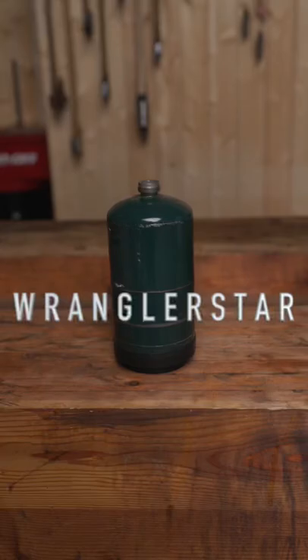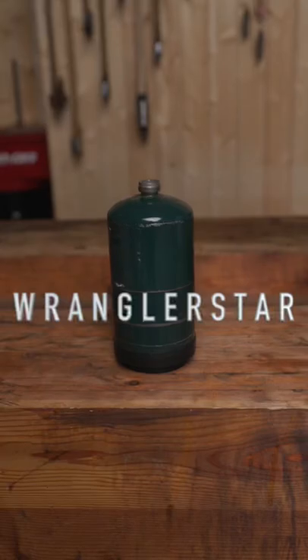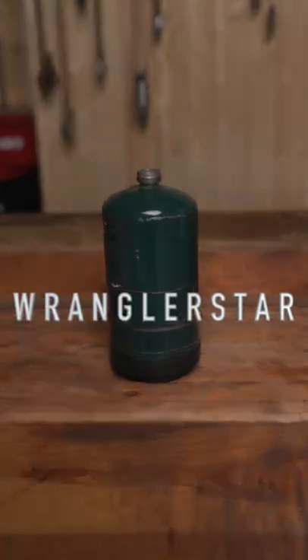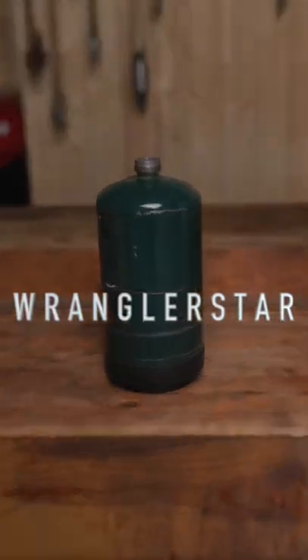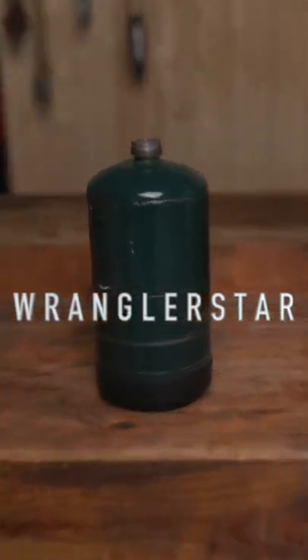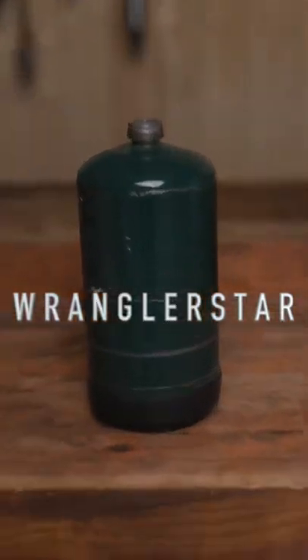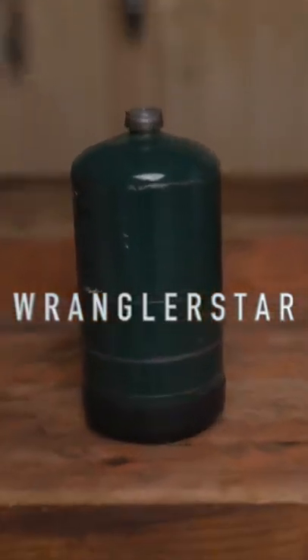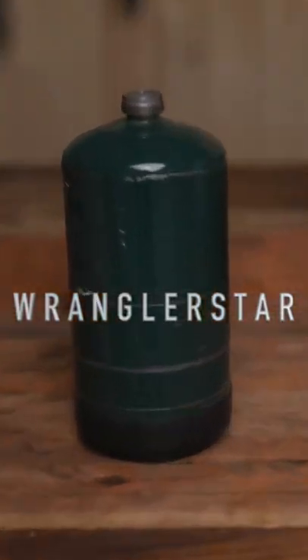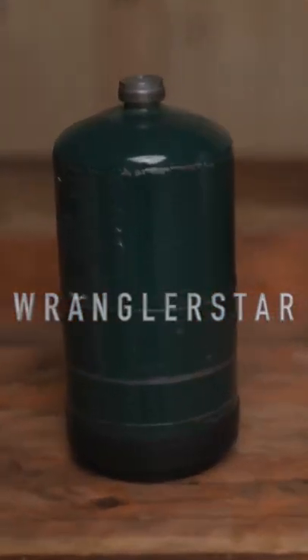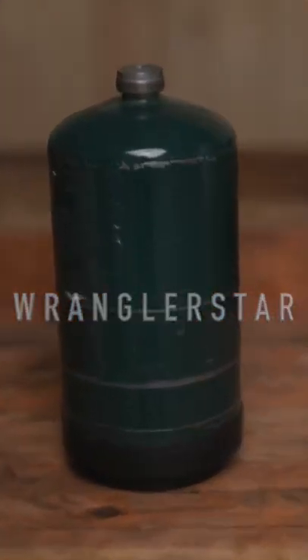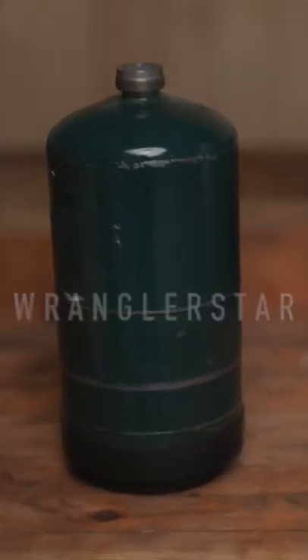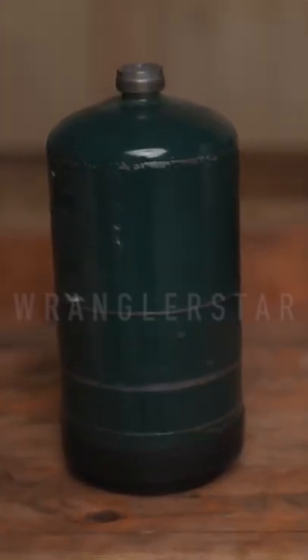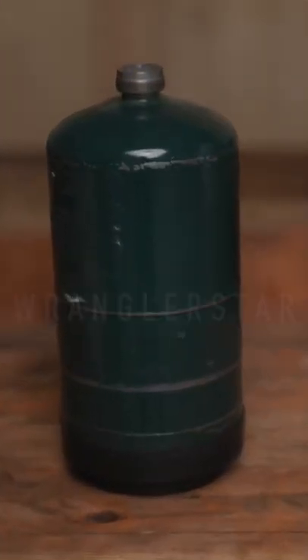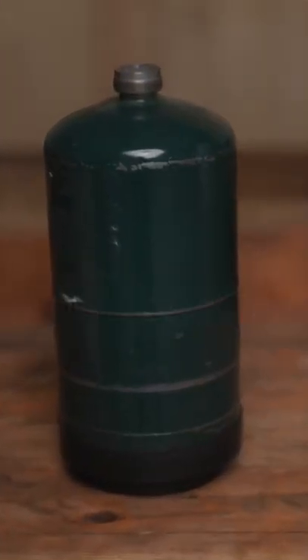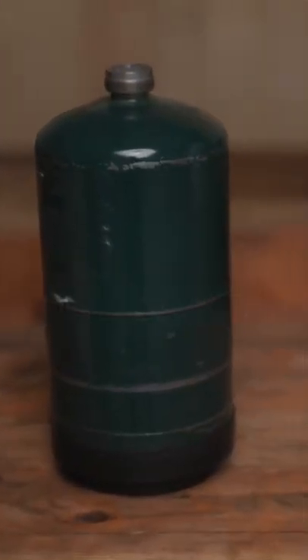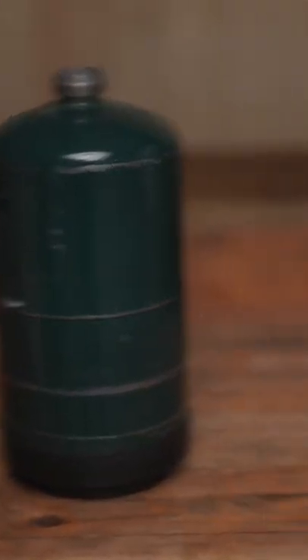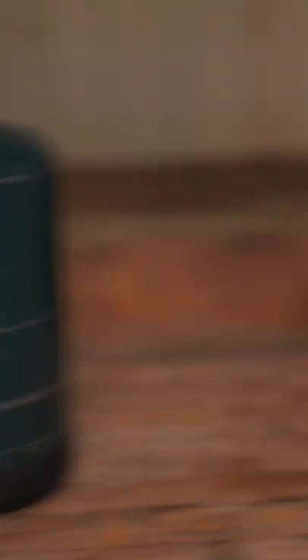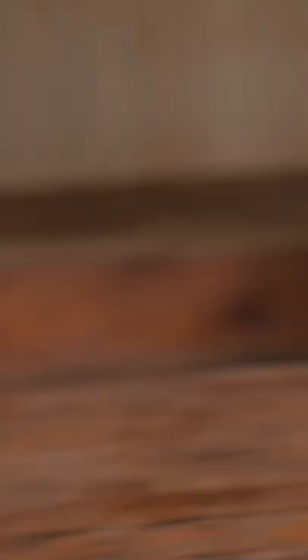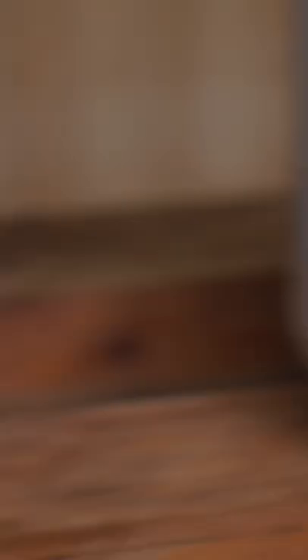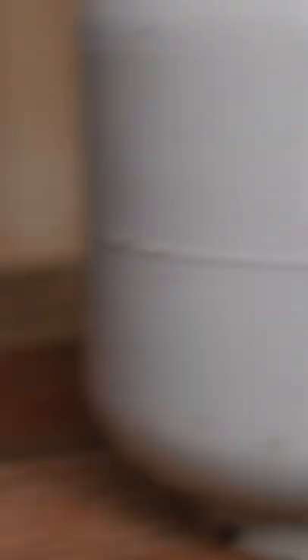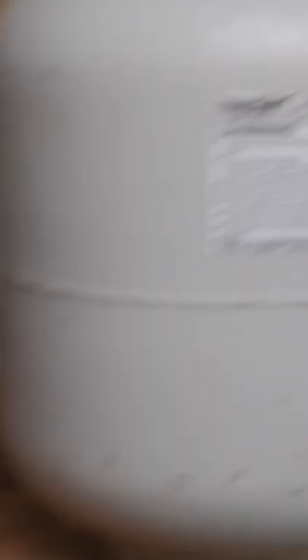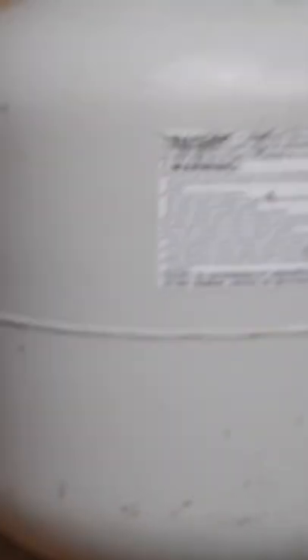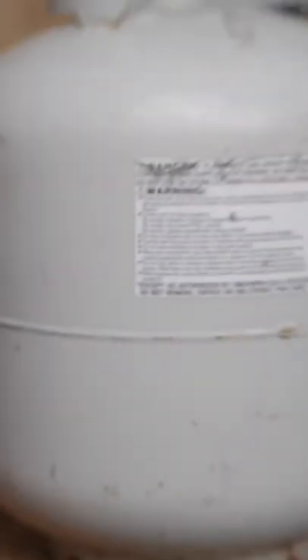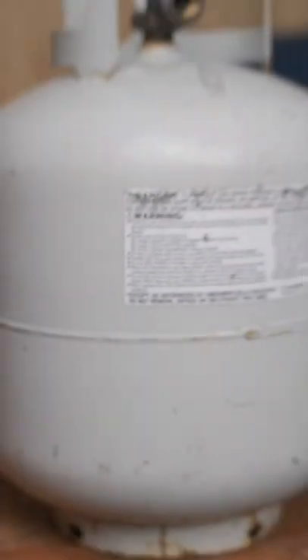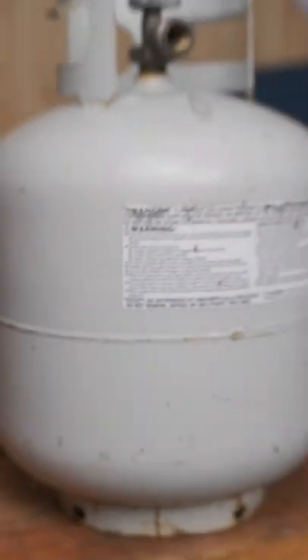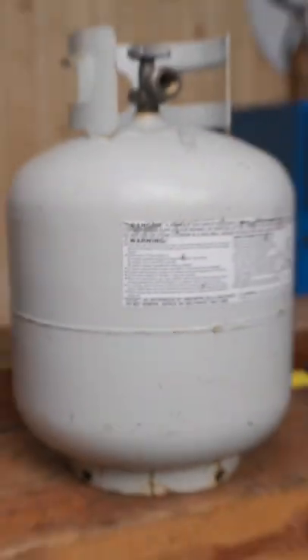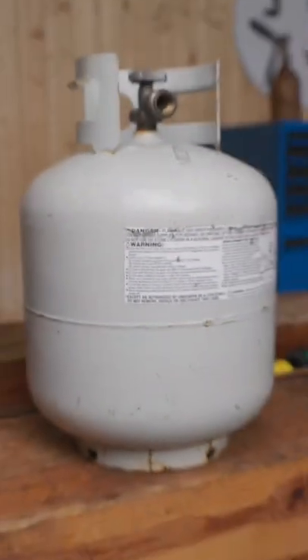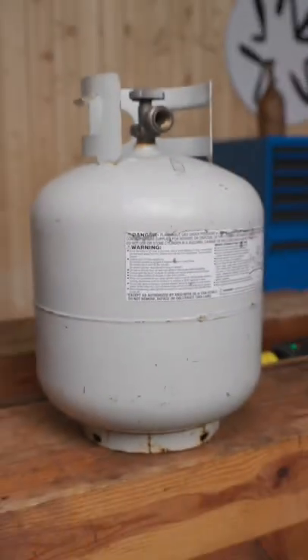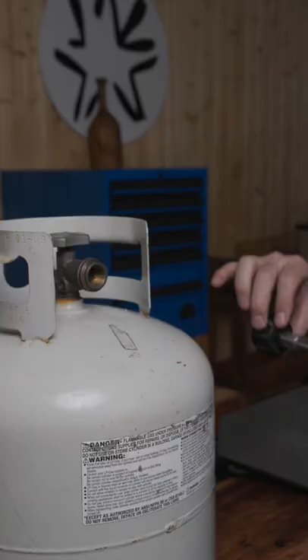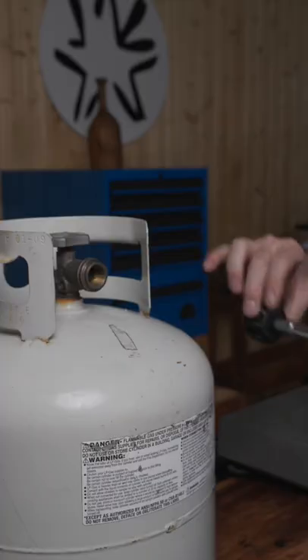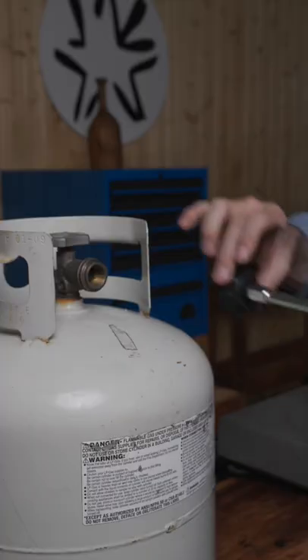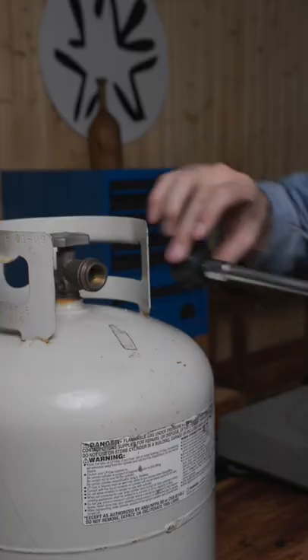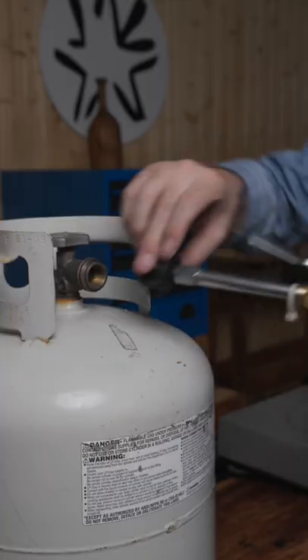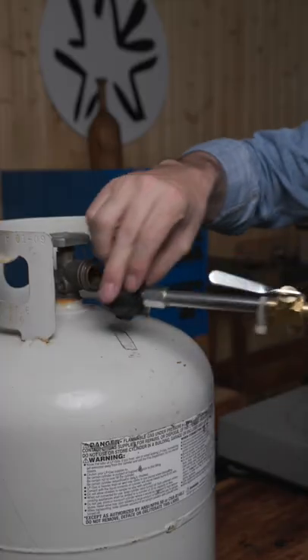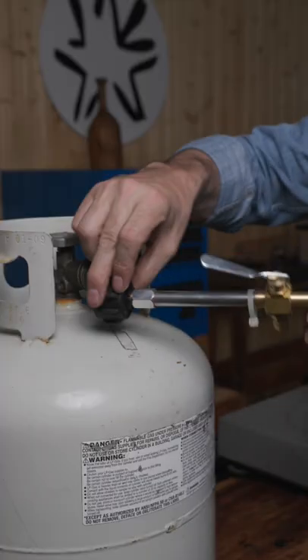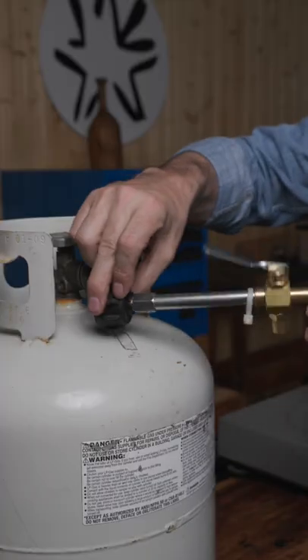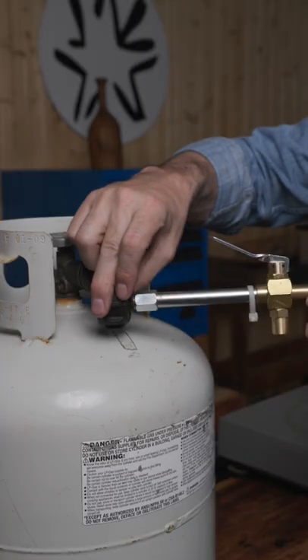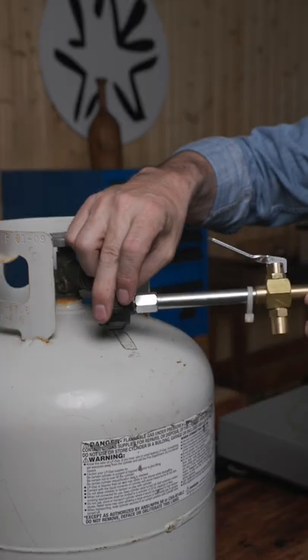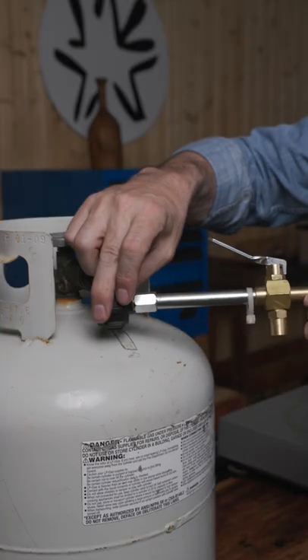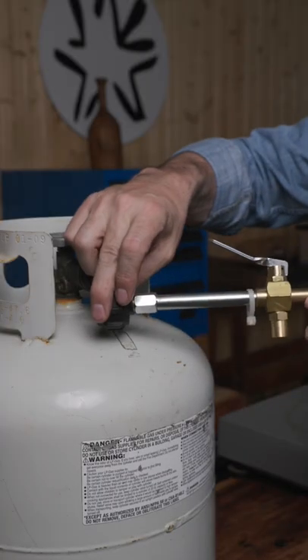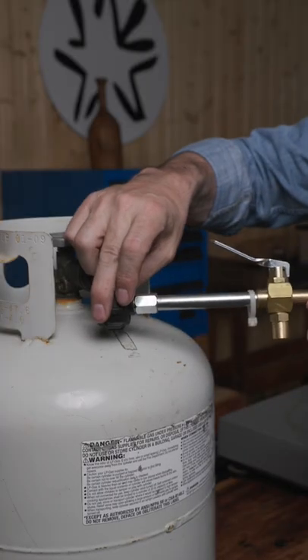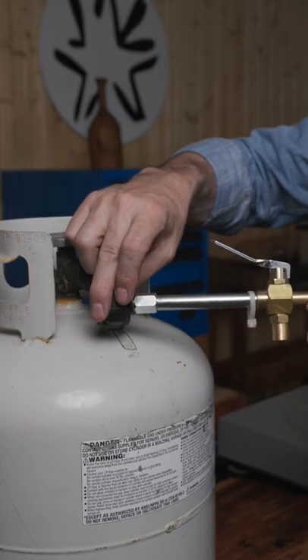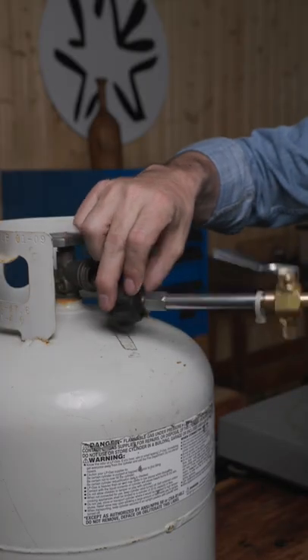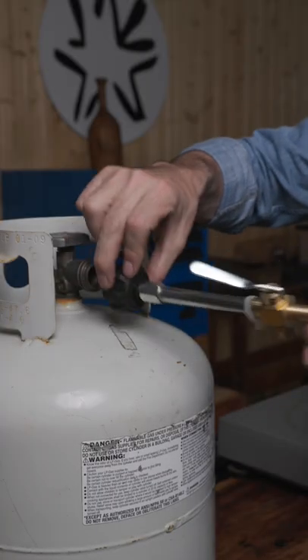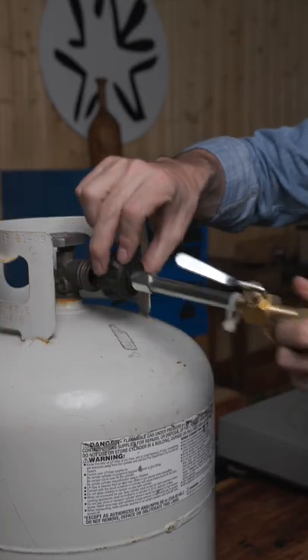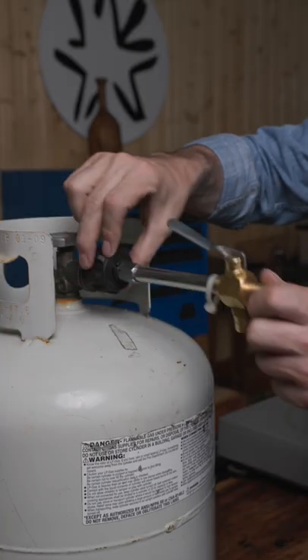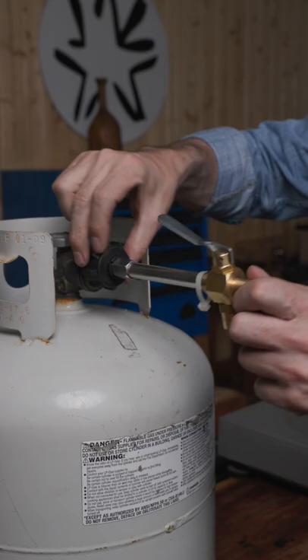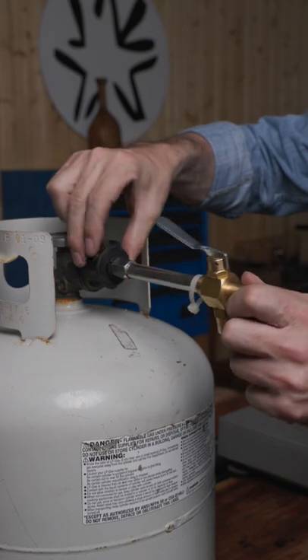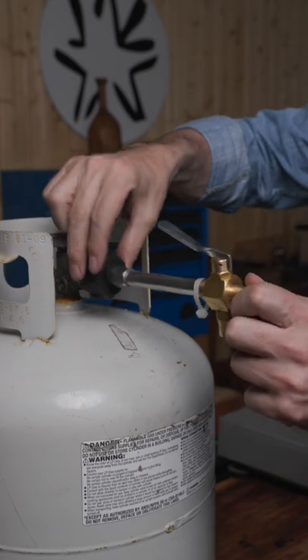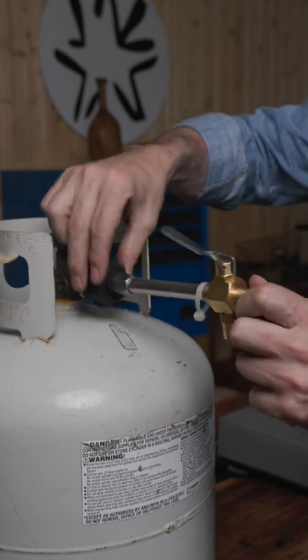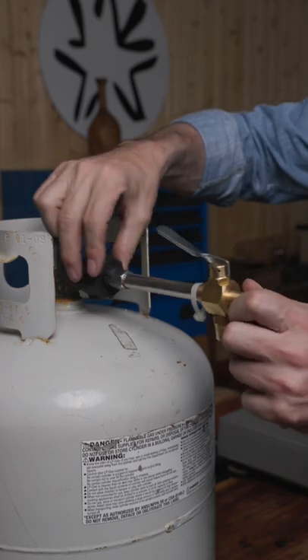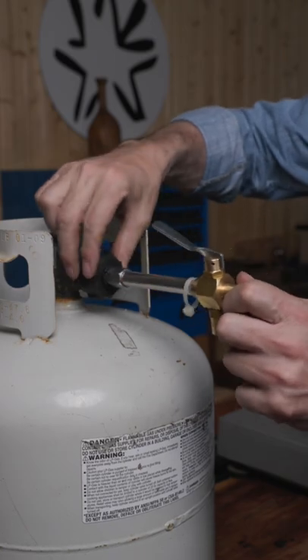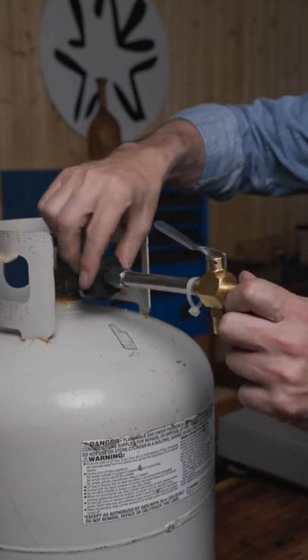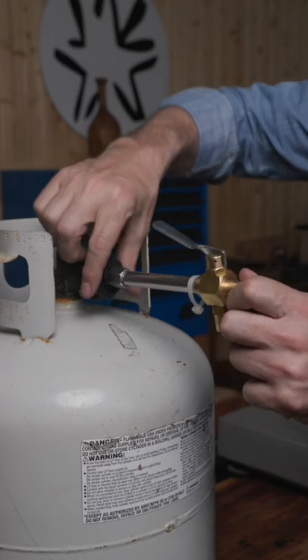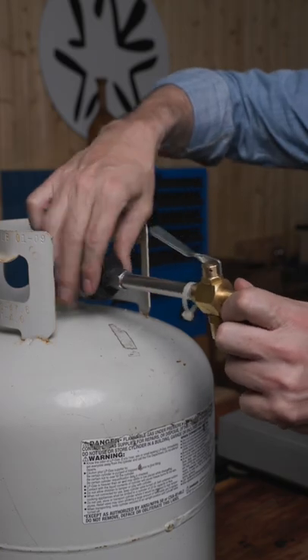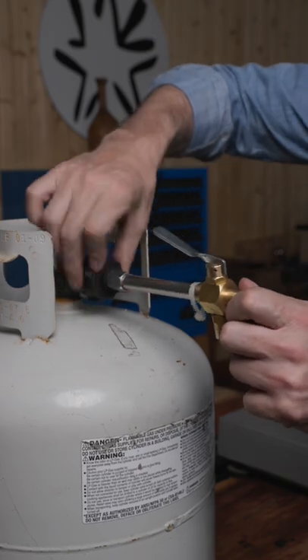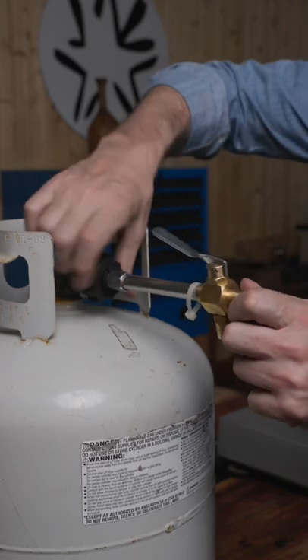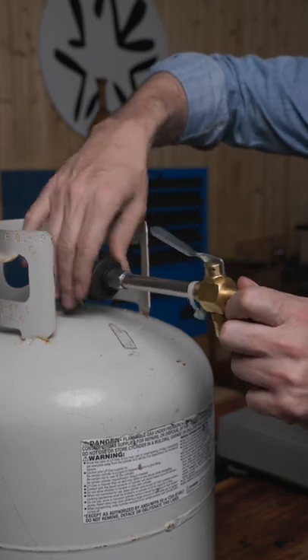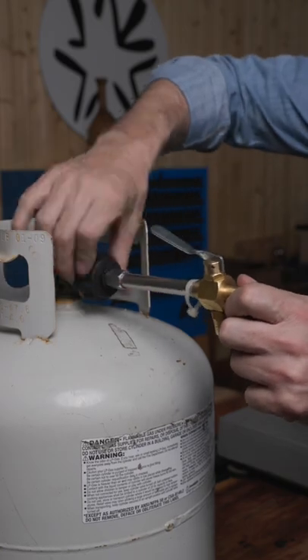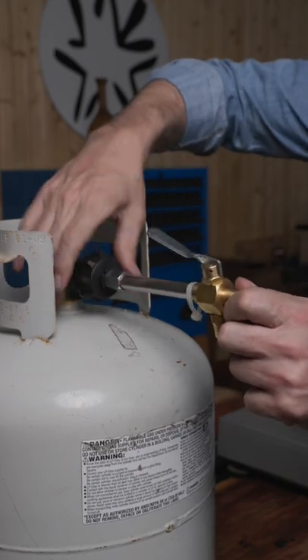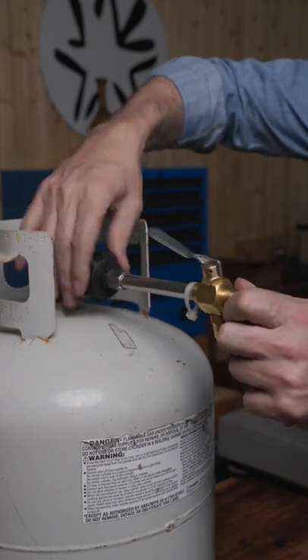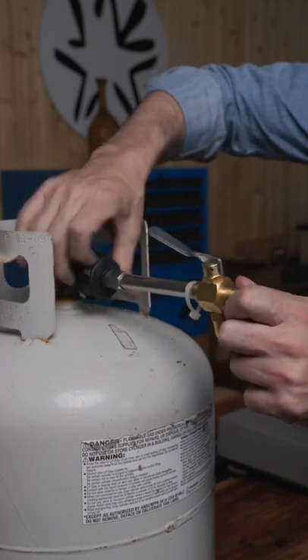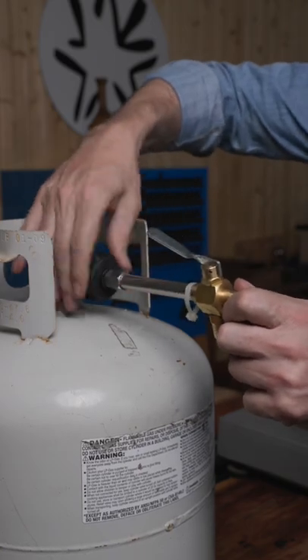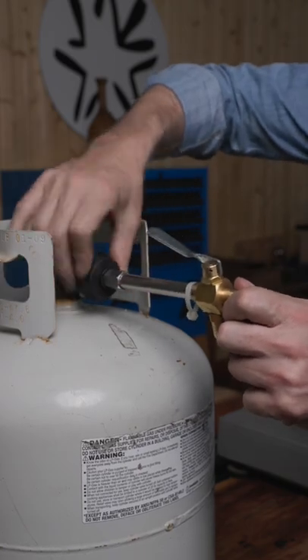Did you know you can fill these with these? You'll need a propane filler. You can buy these on Amazon for about $20.